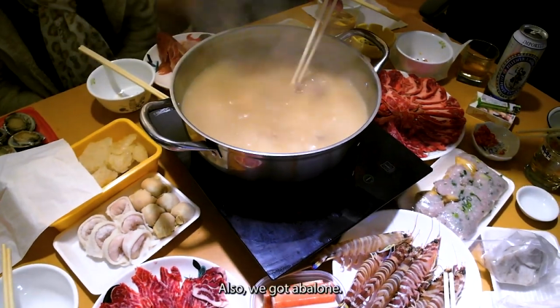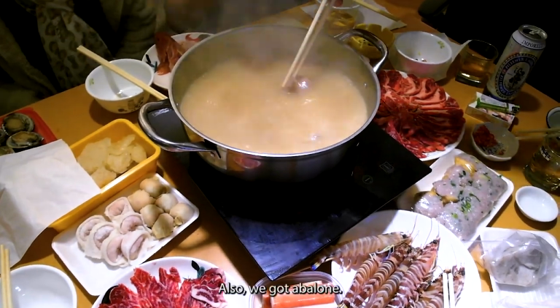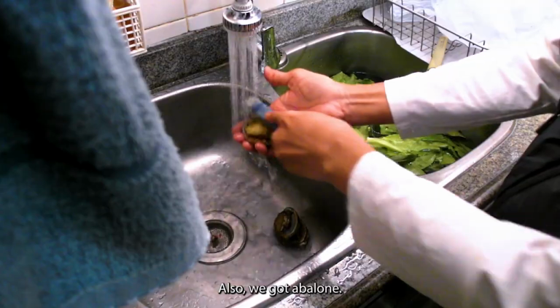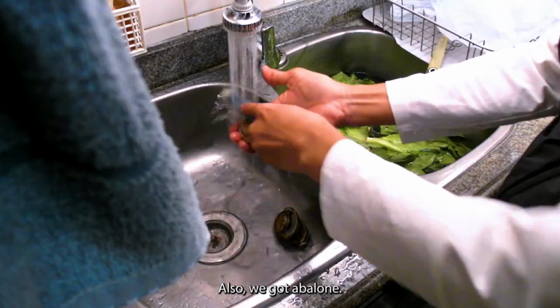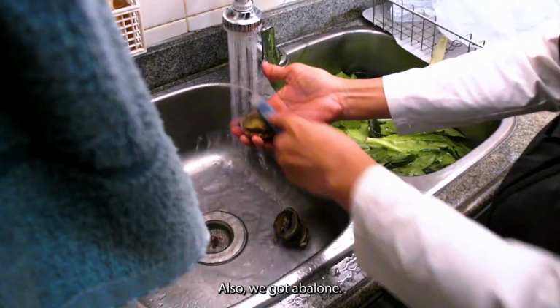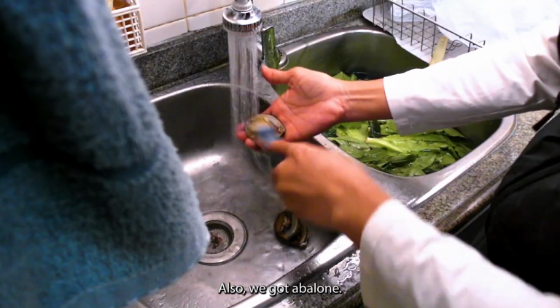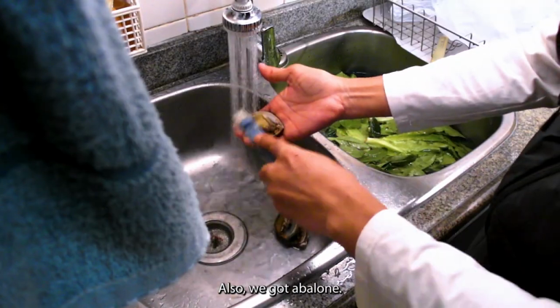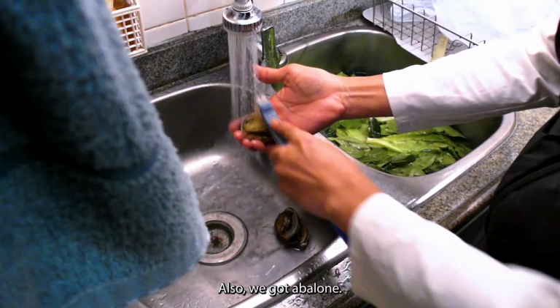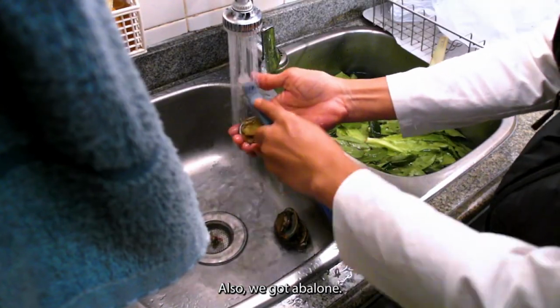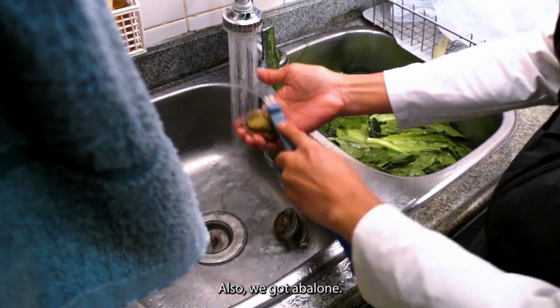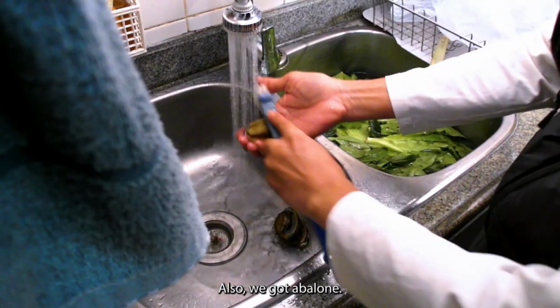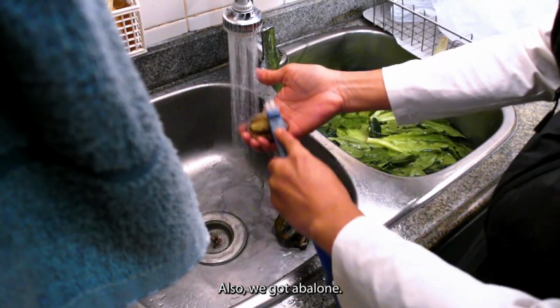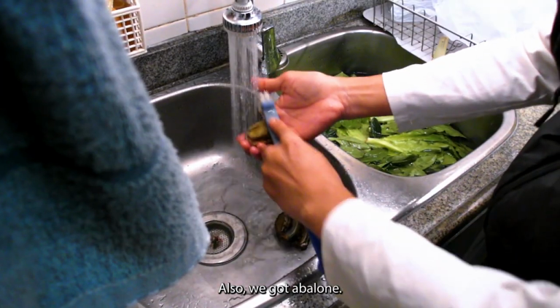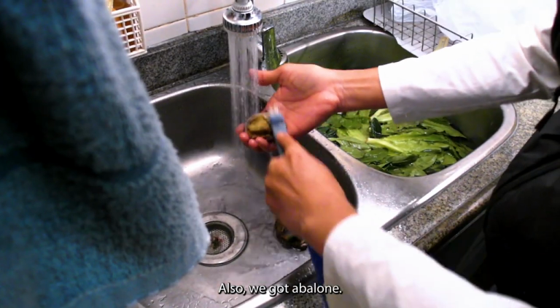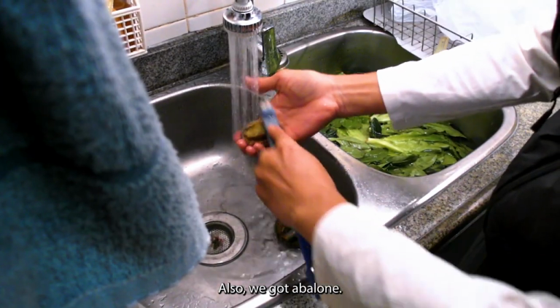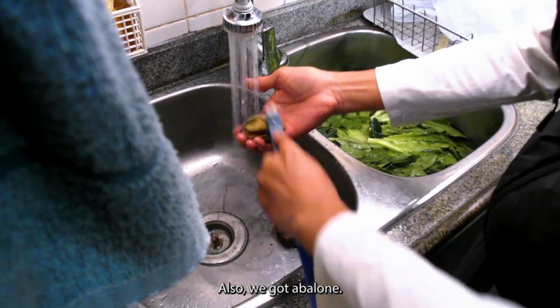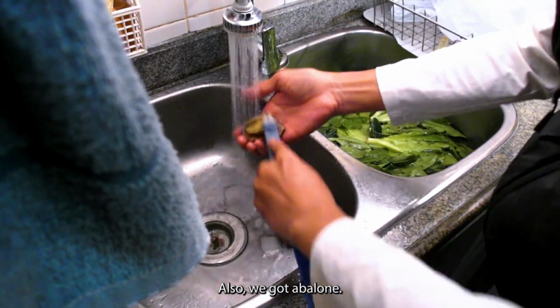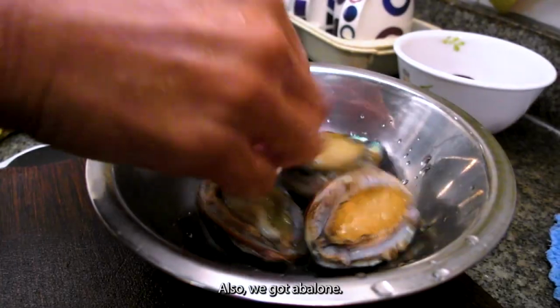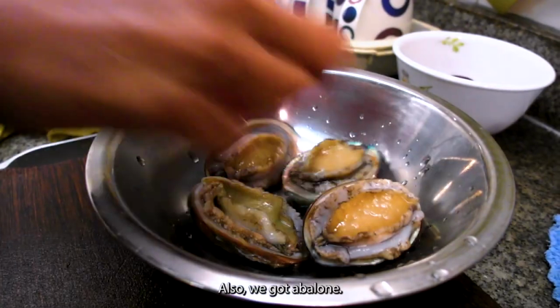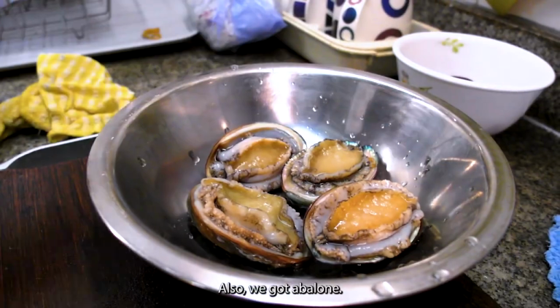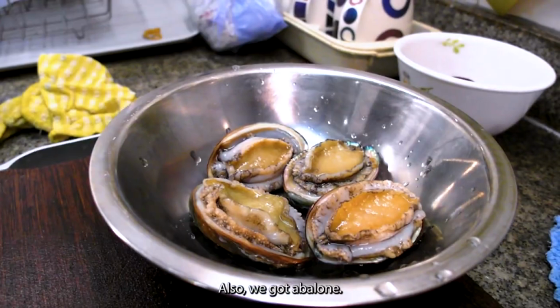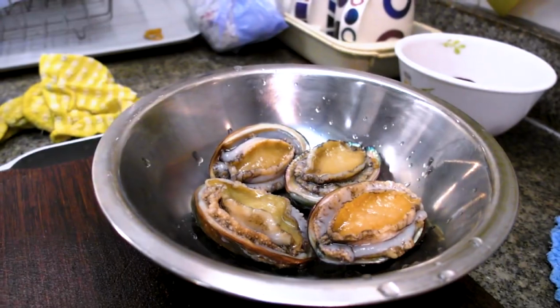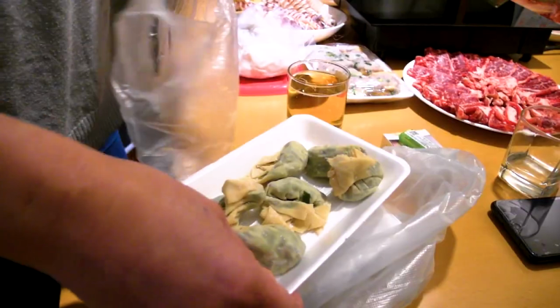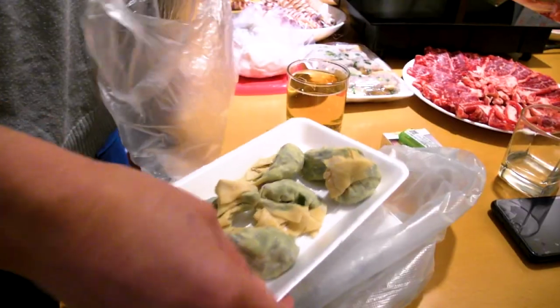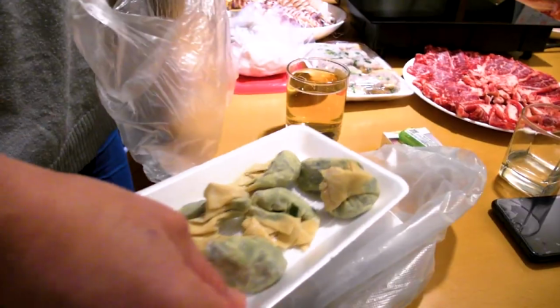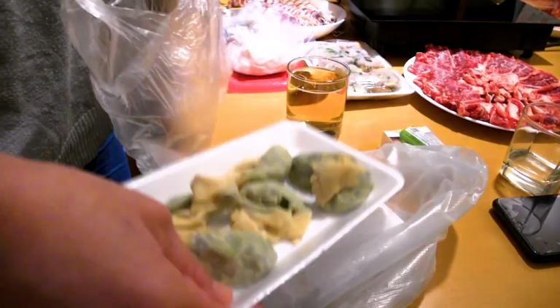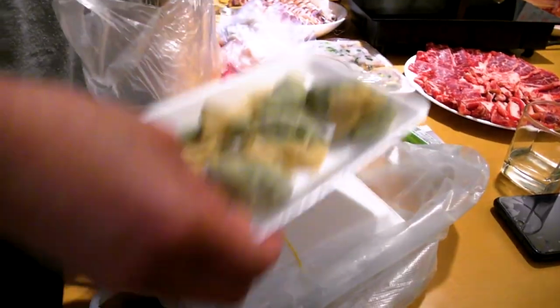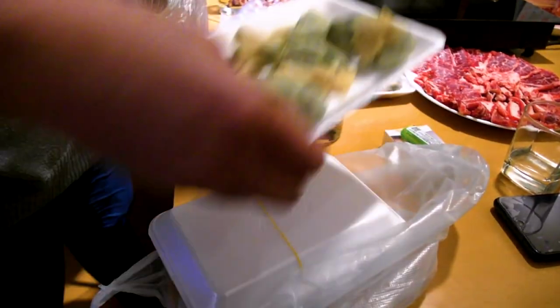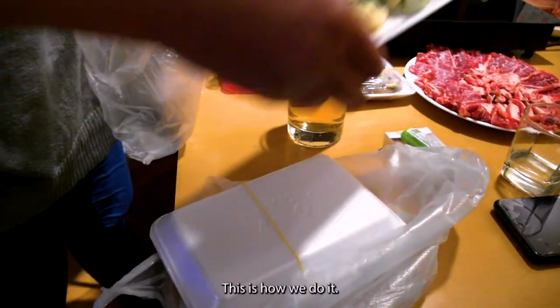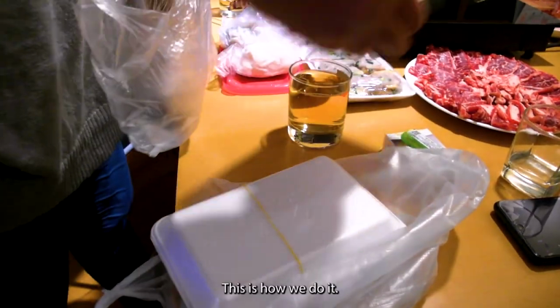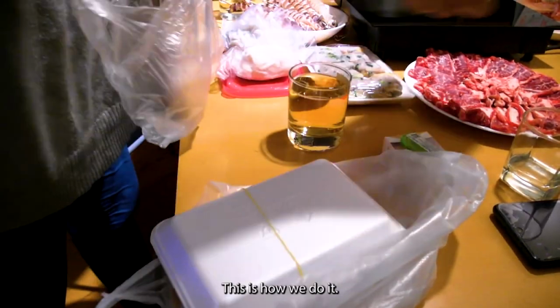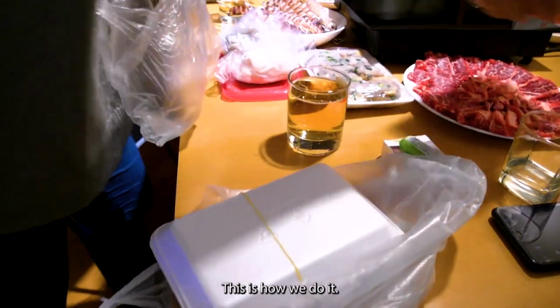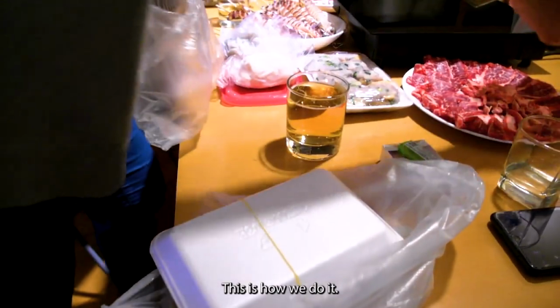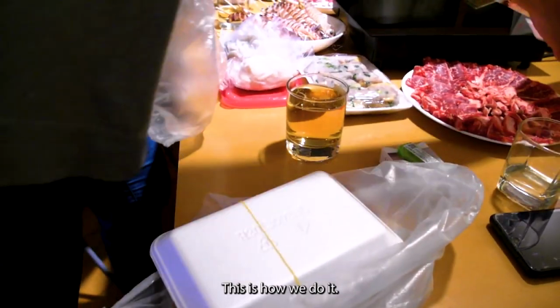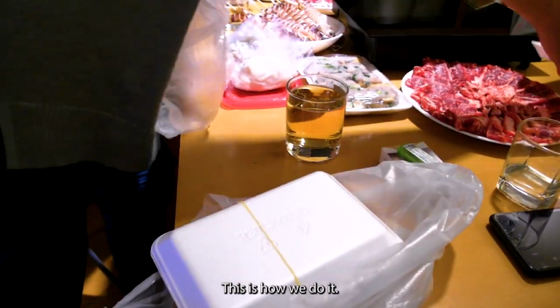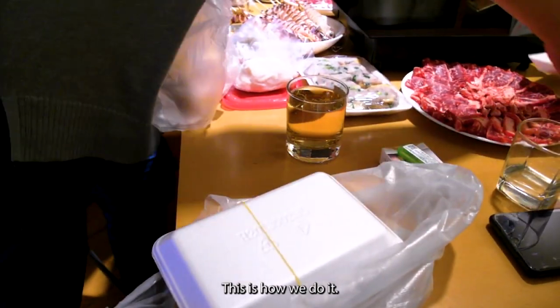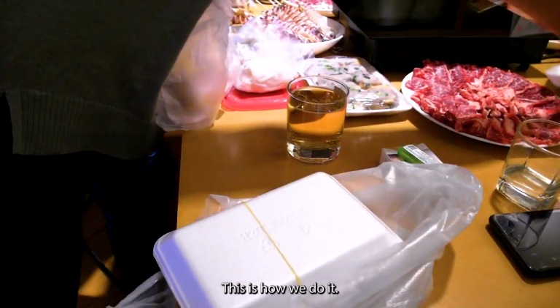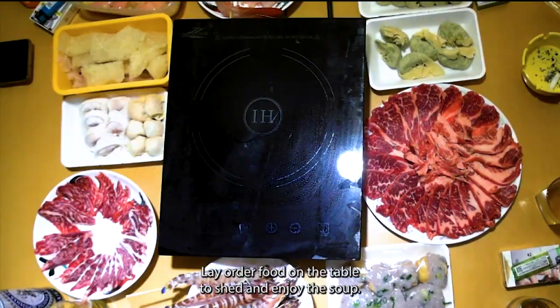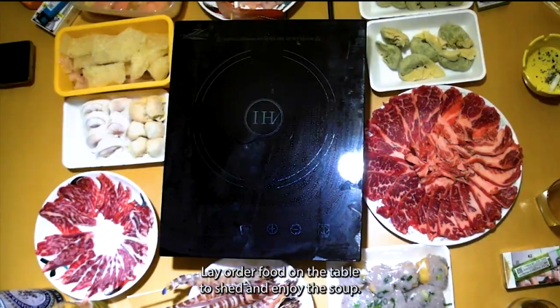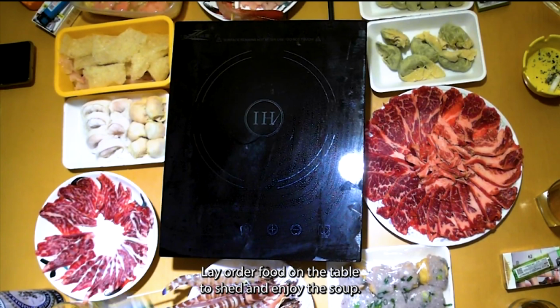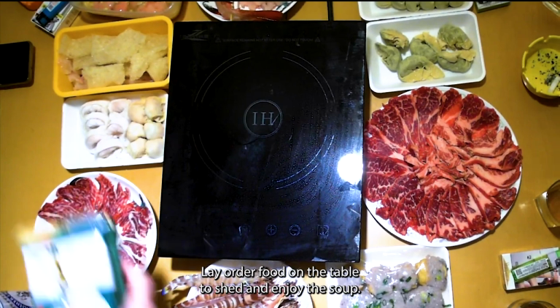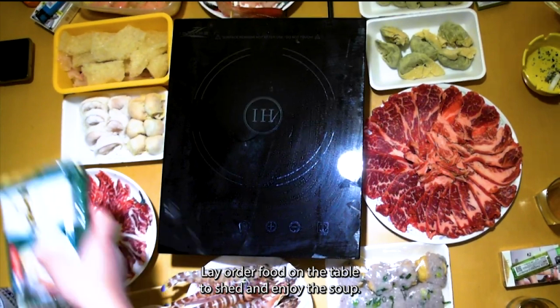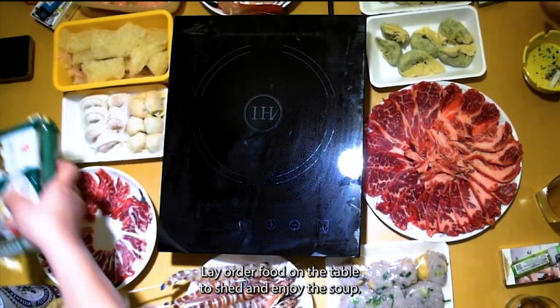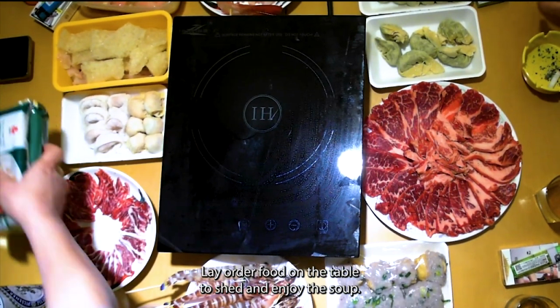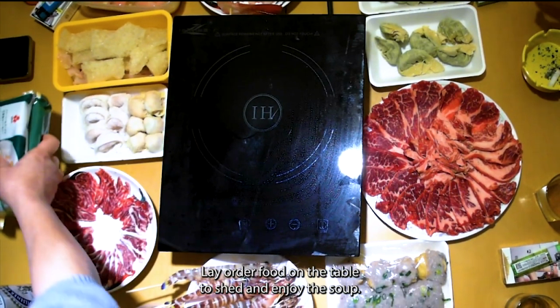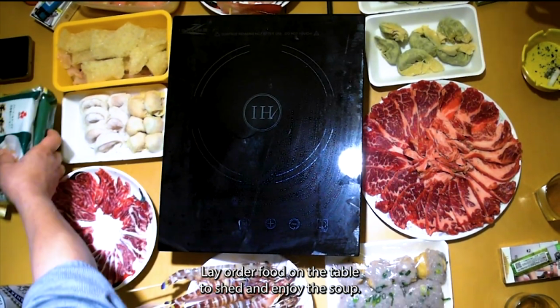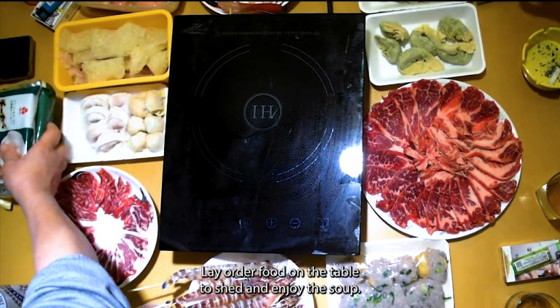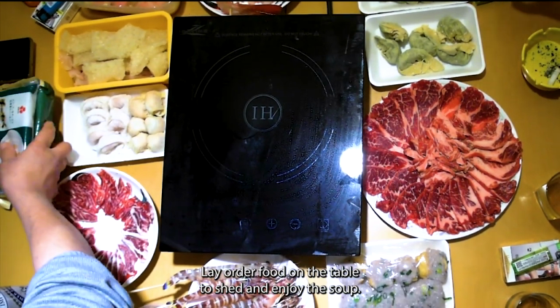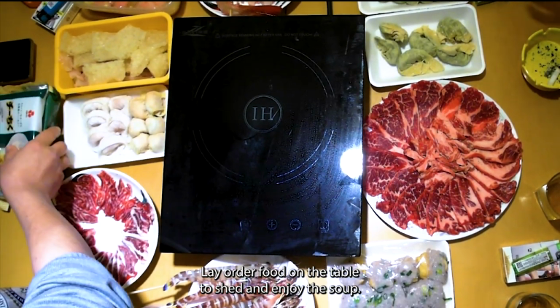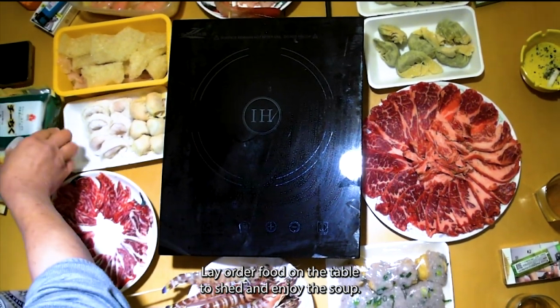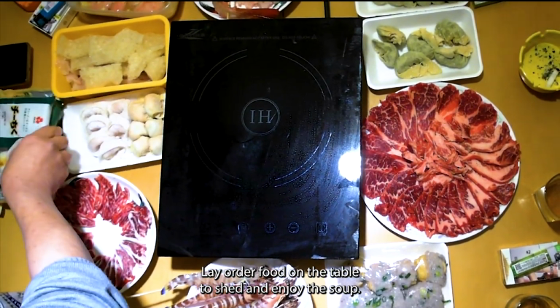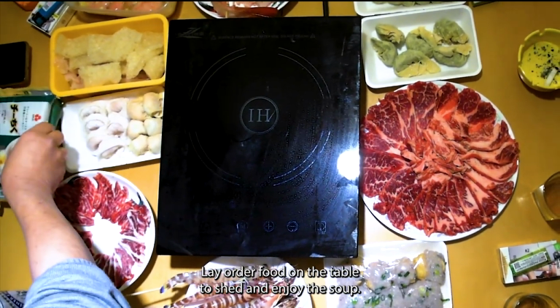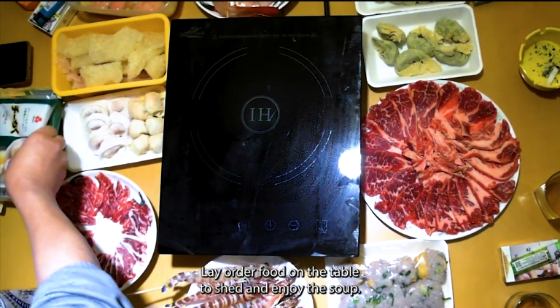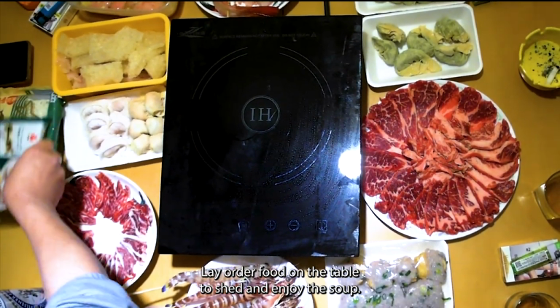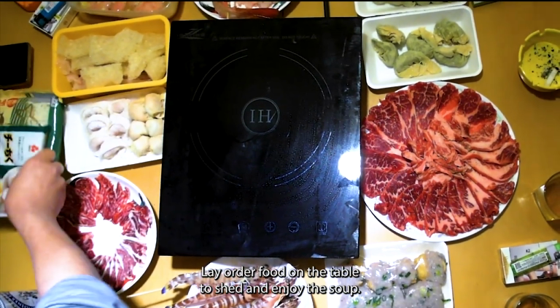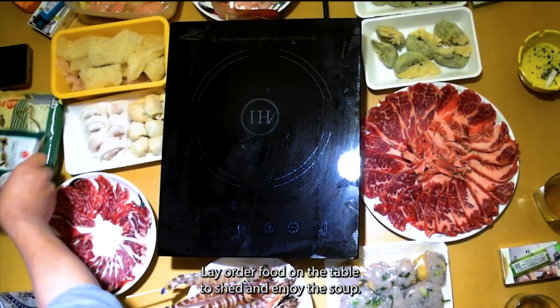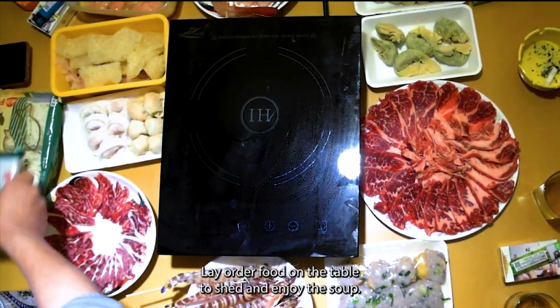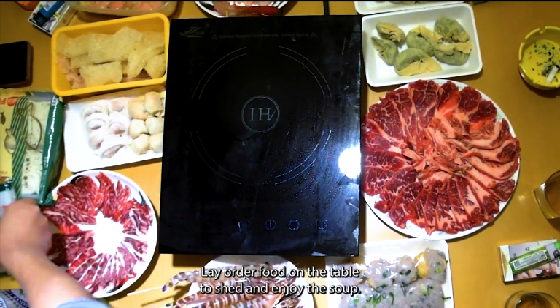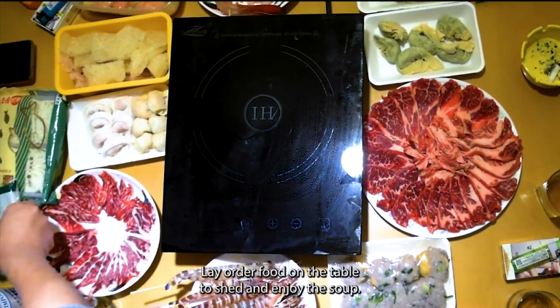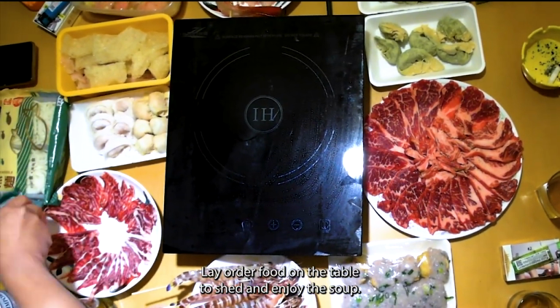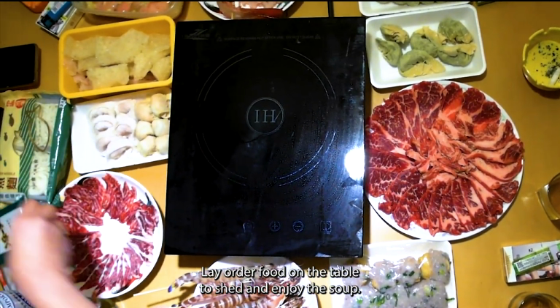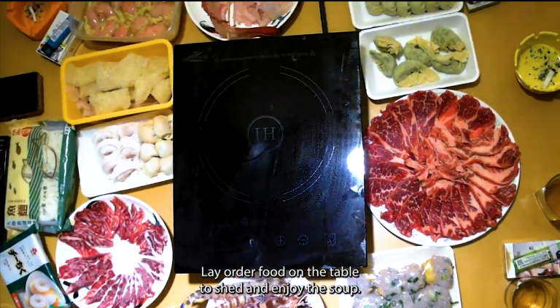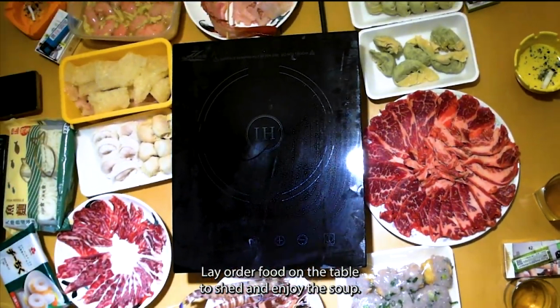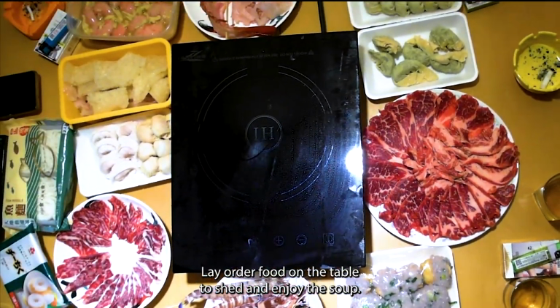So we got abalone. This is how we do it — lay all the food on the table to share and enjoy the soup.